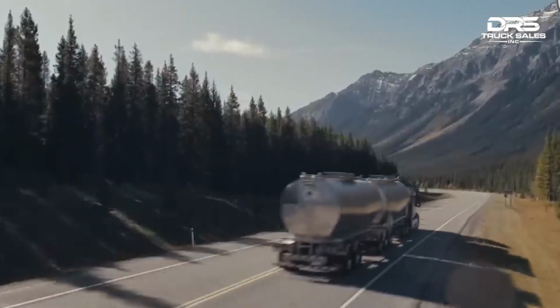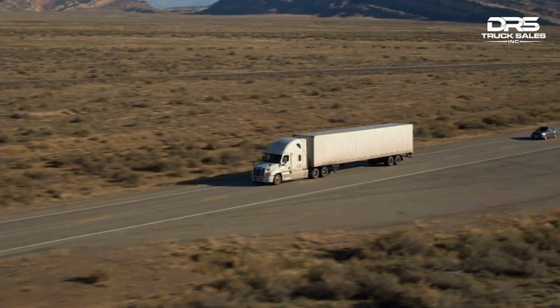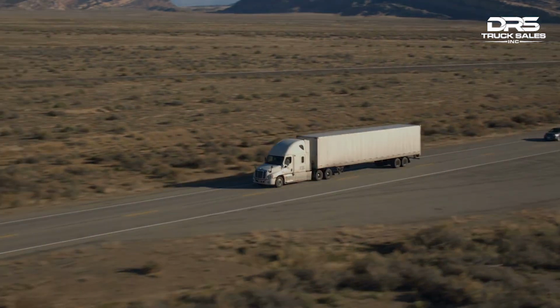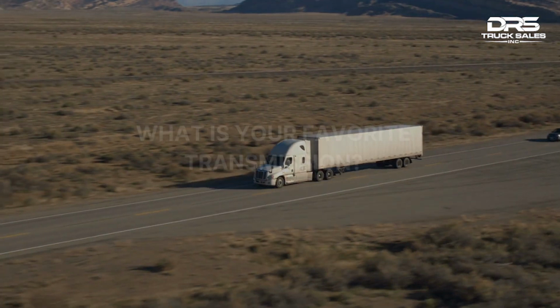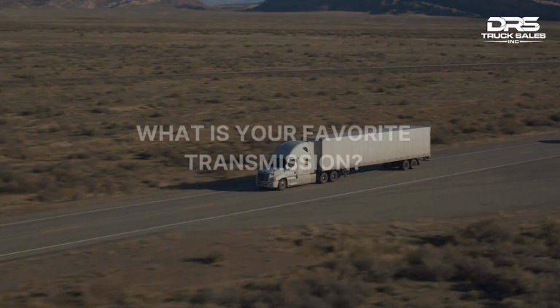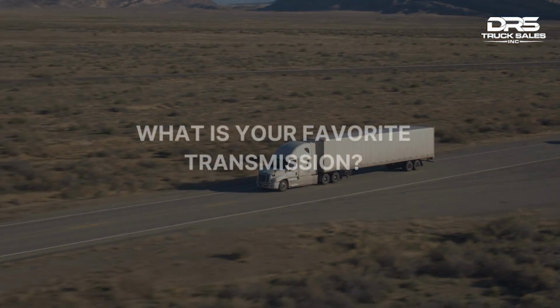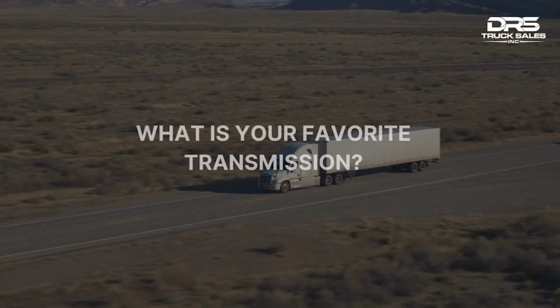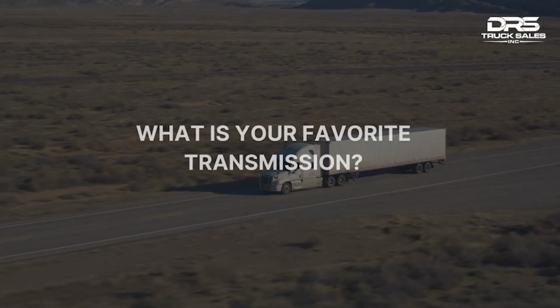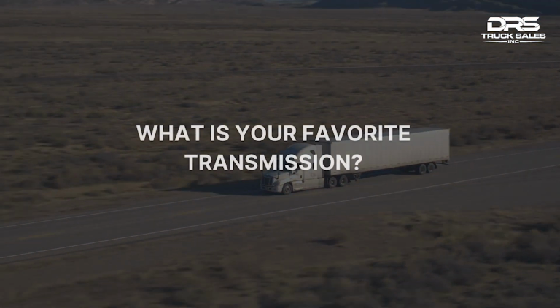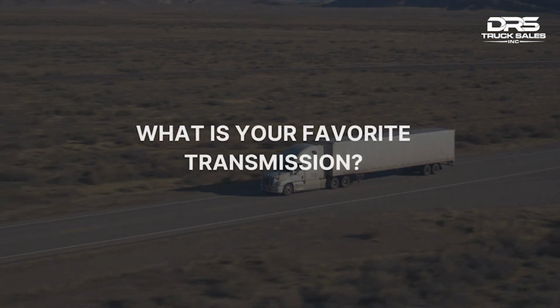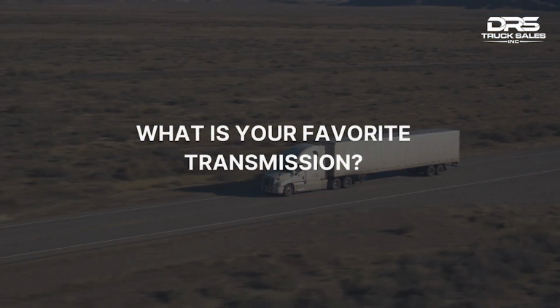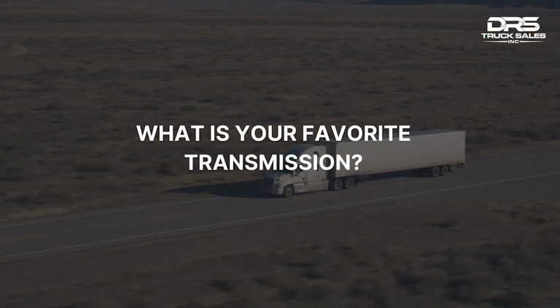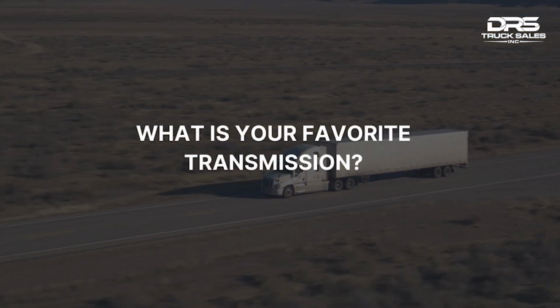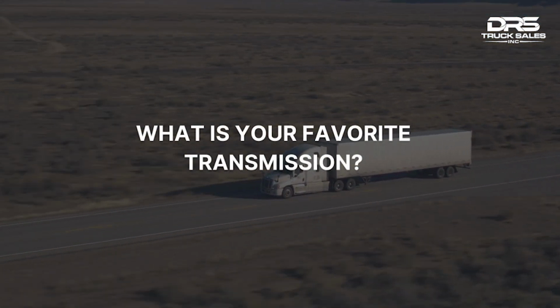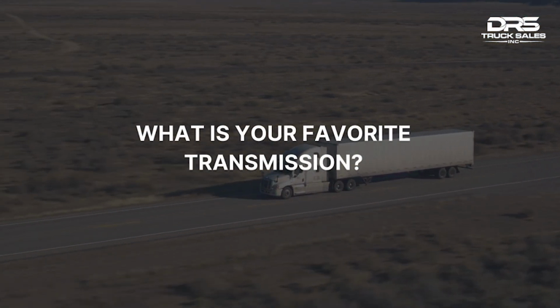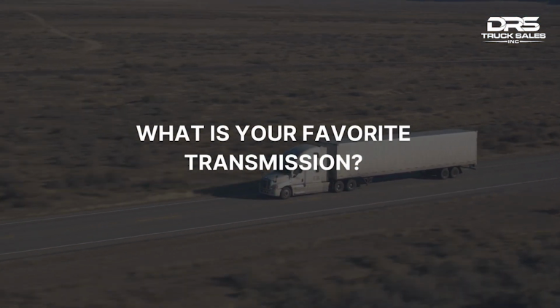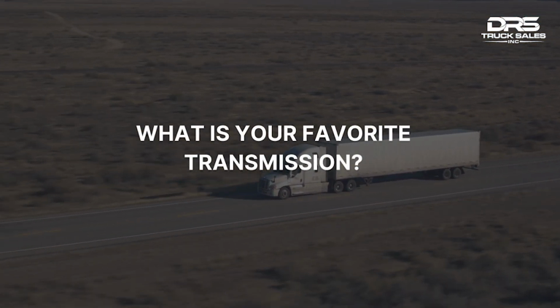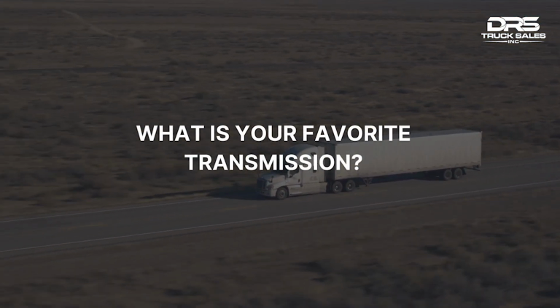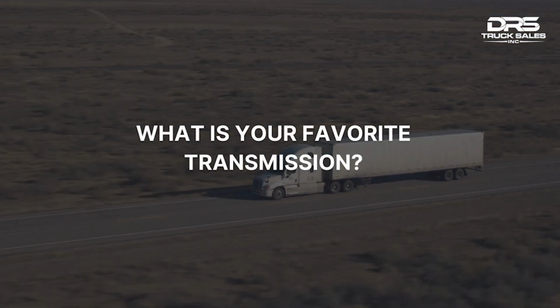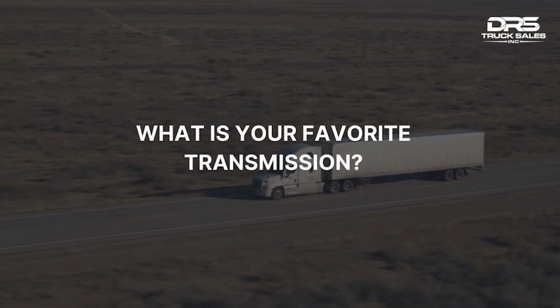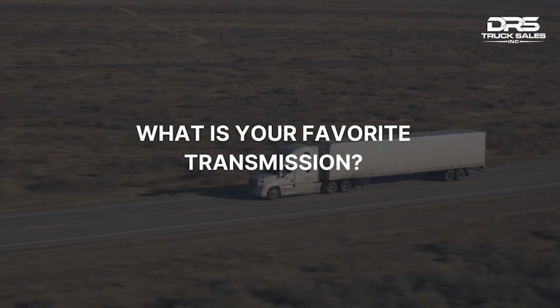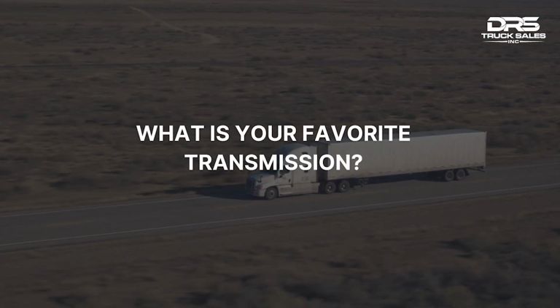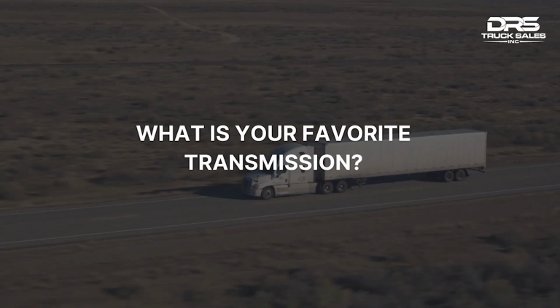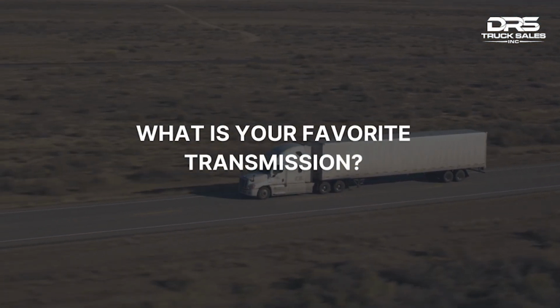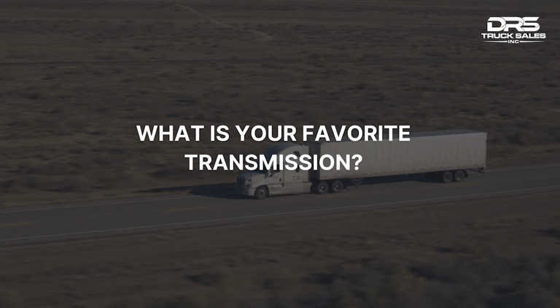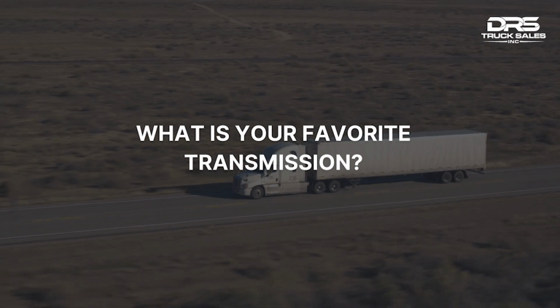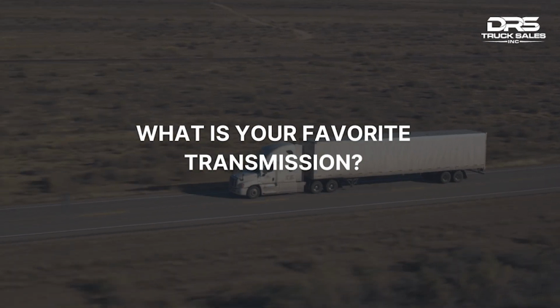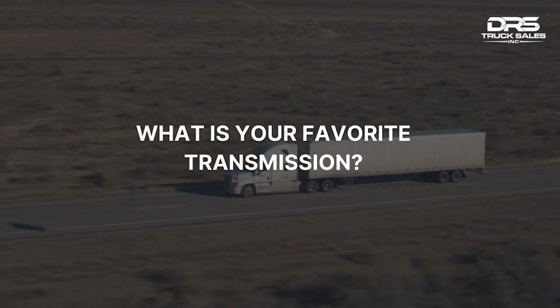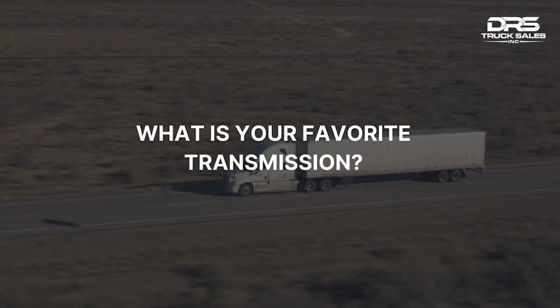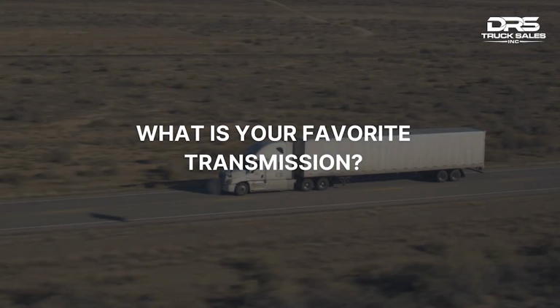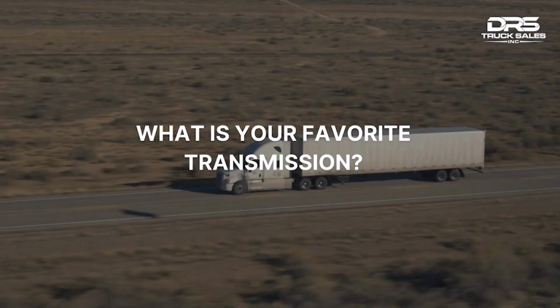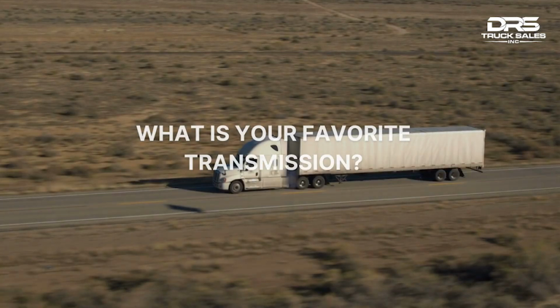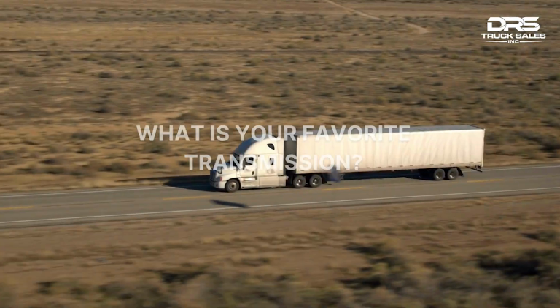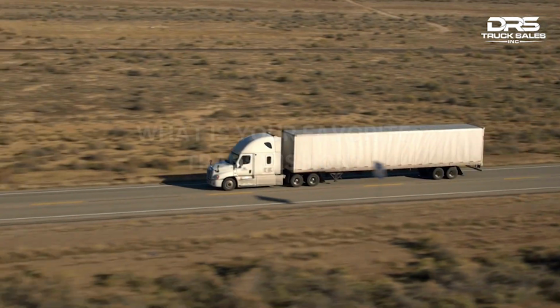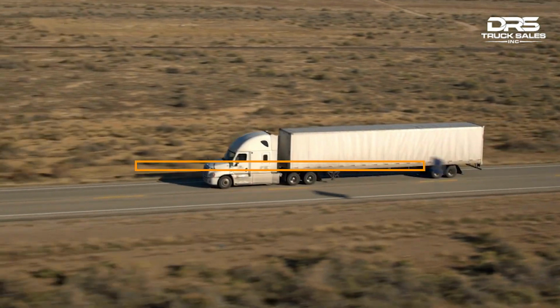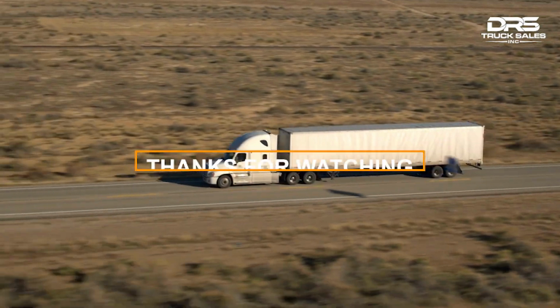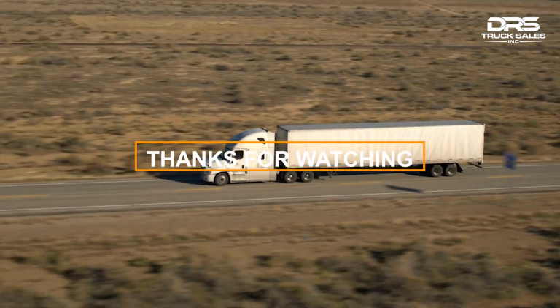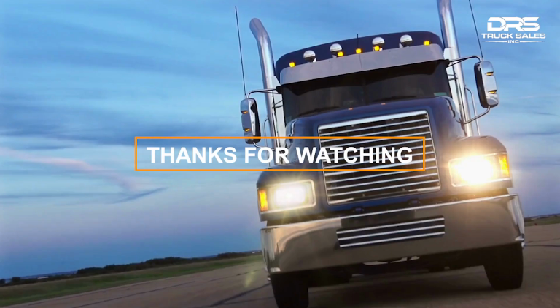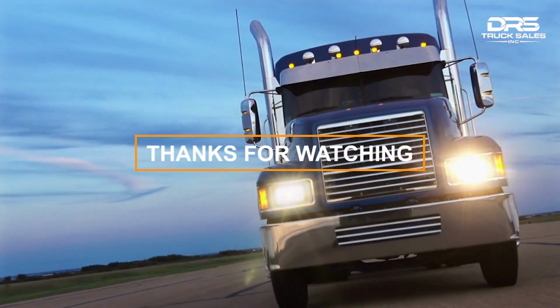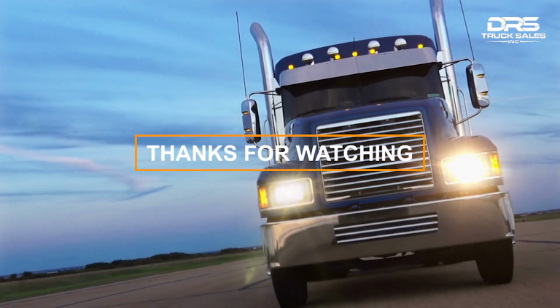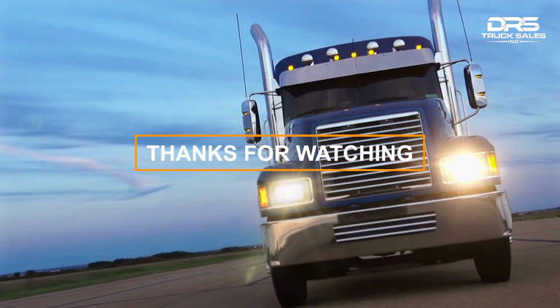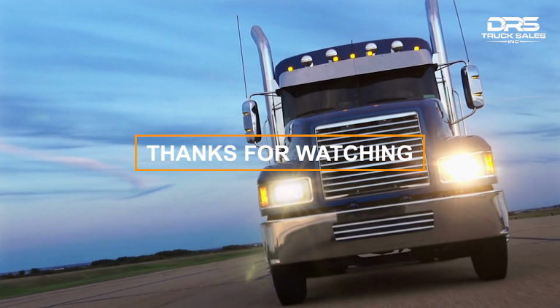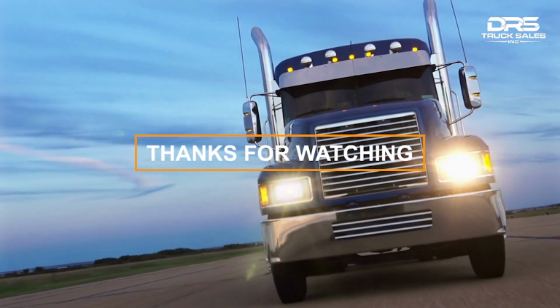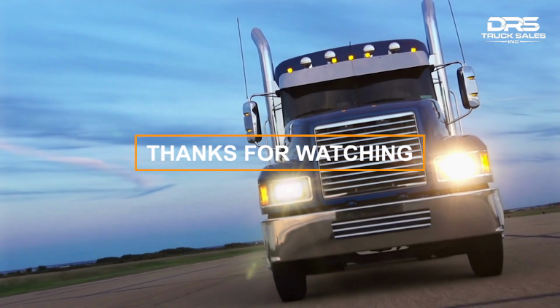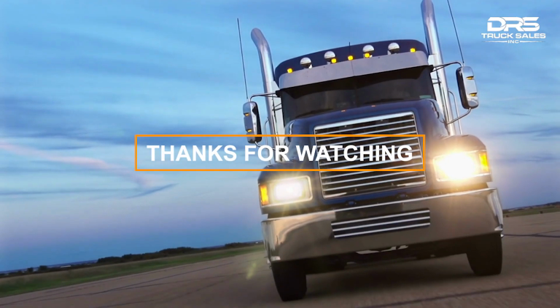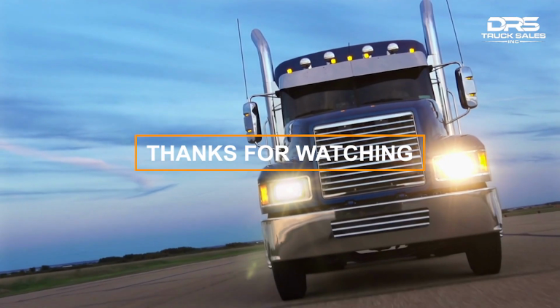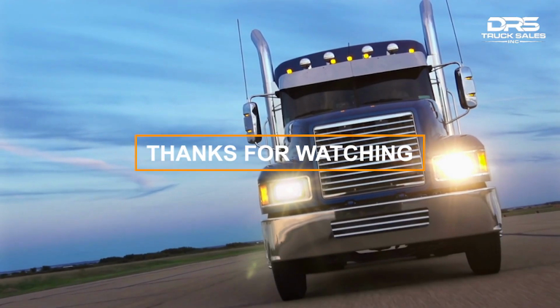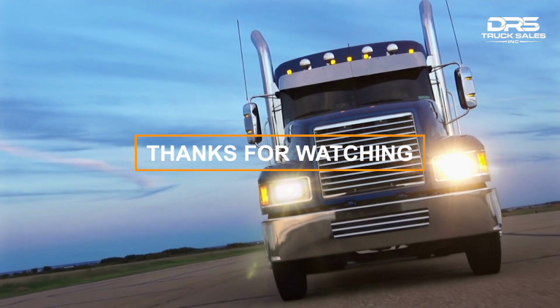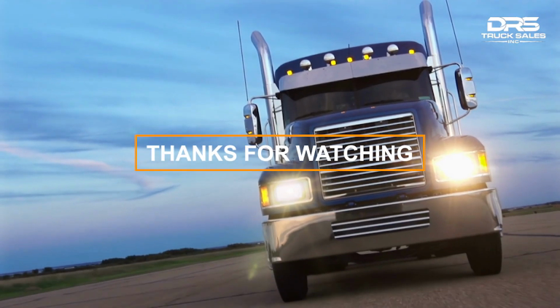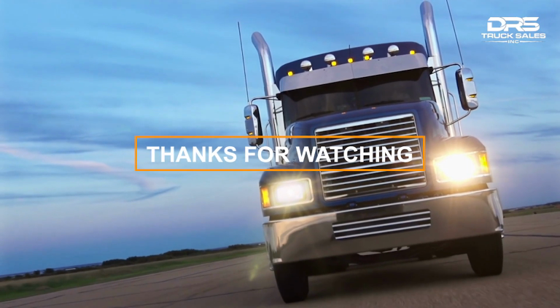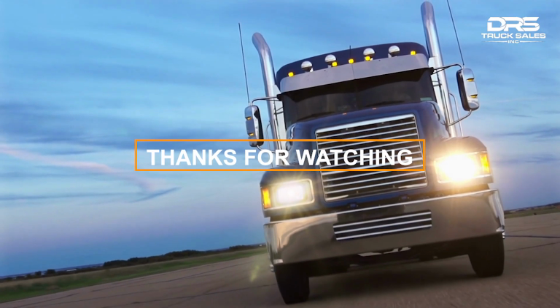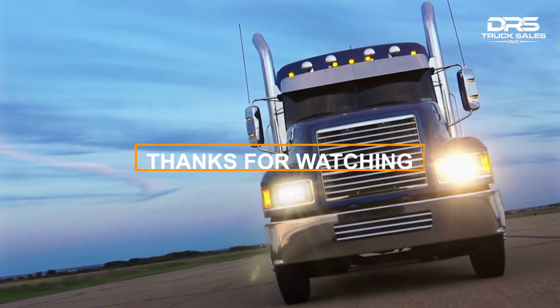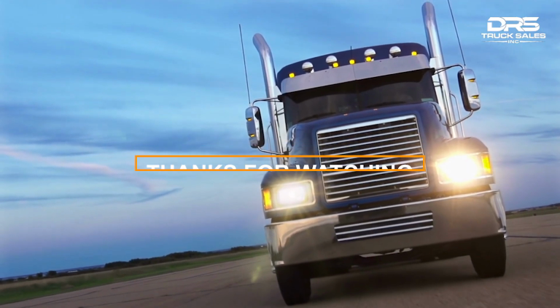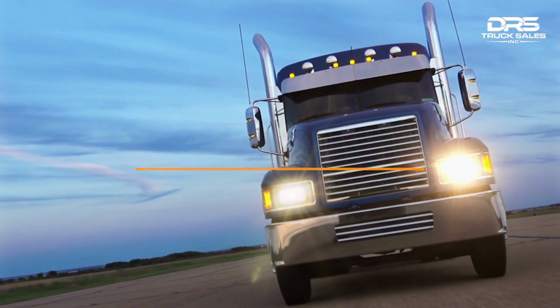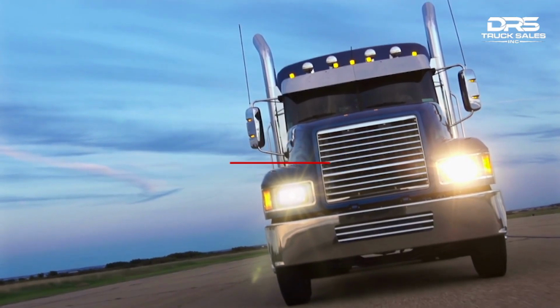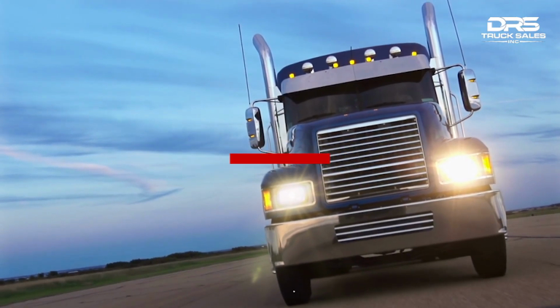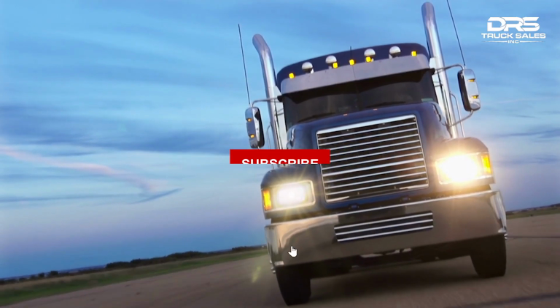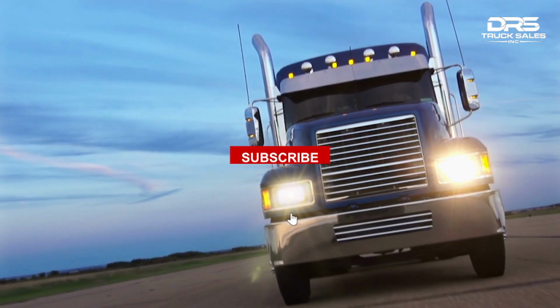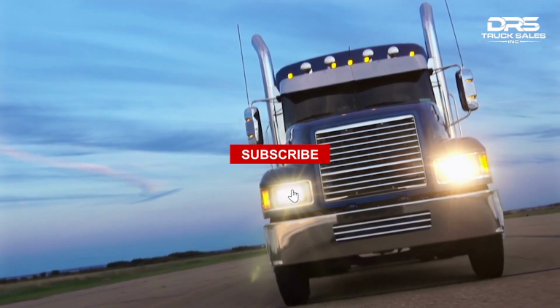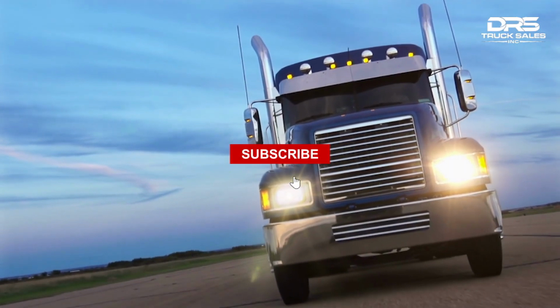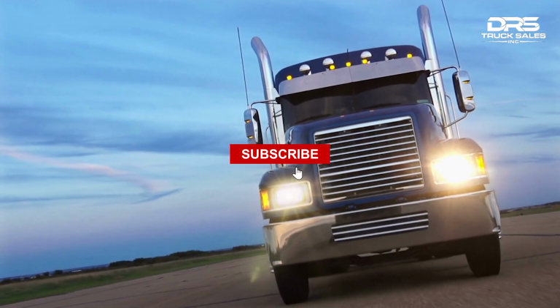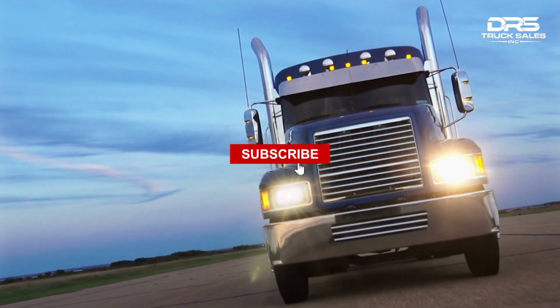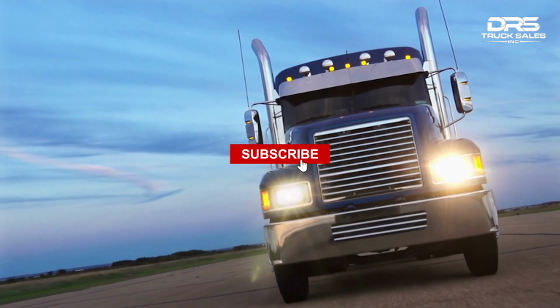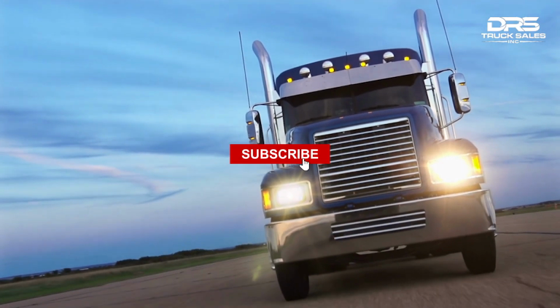What is your favorite transmission? Leave a comment and let us know. Thanks for watching and remember to subscribe for much more.